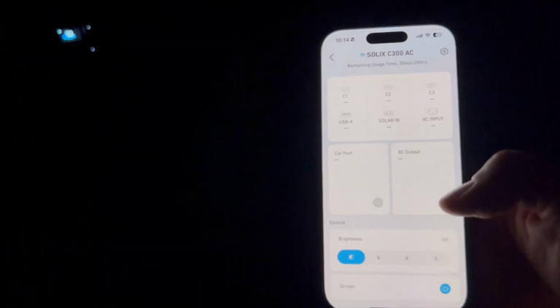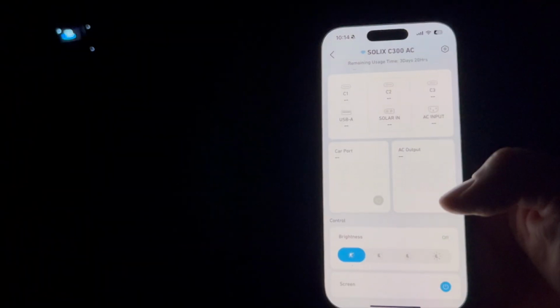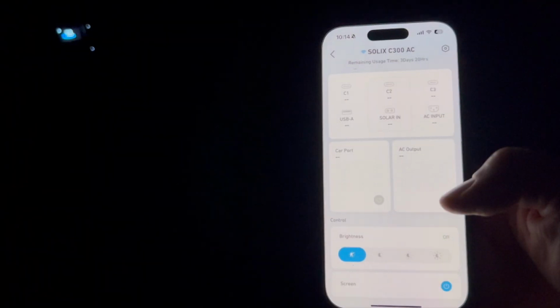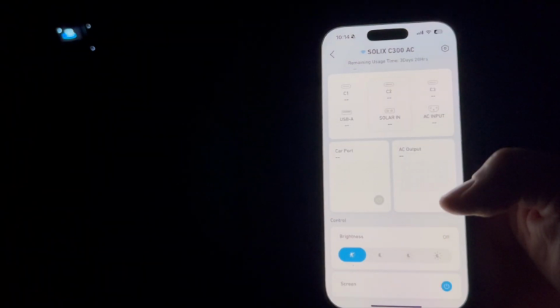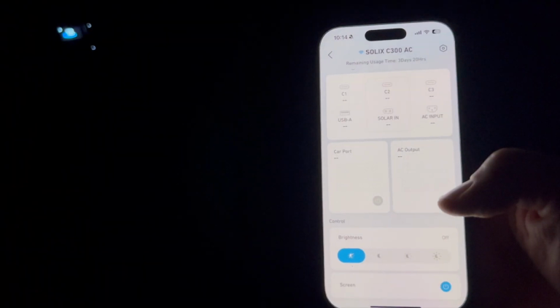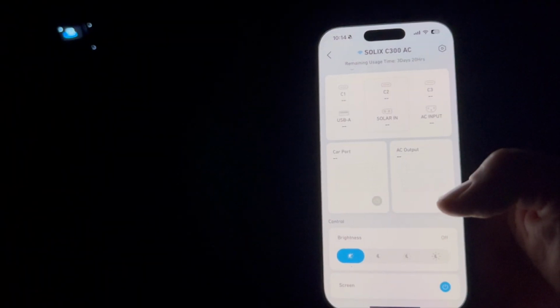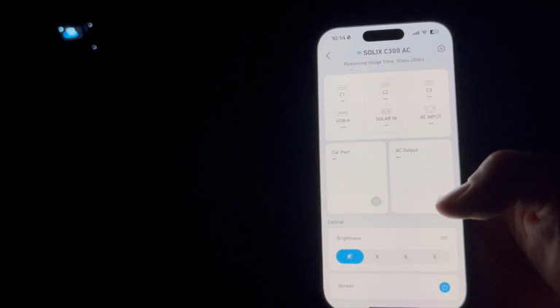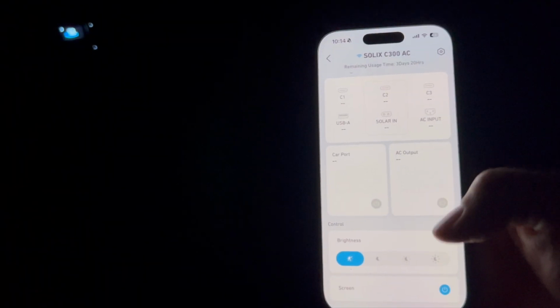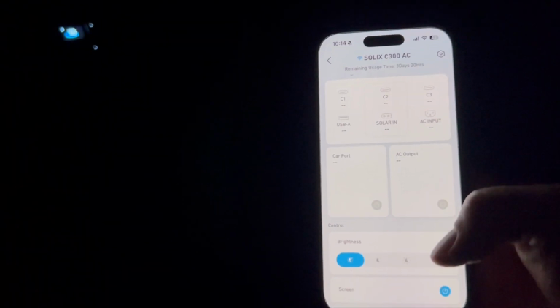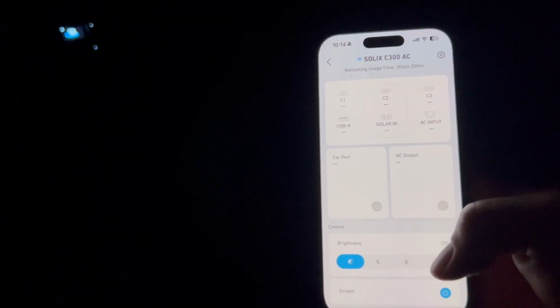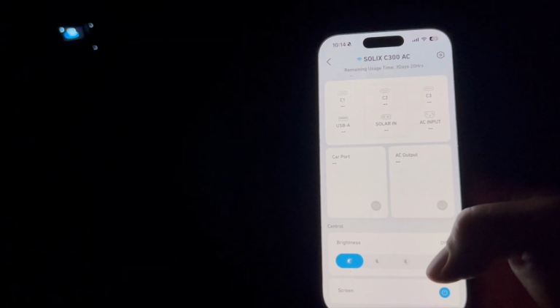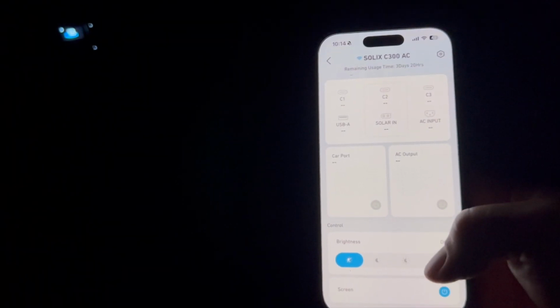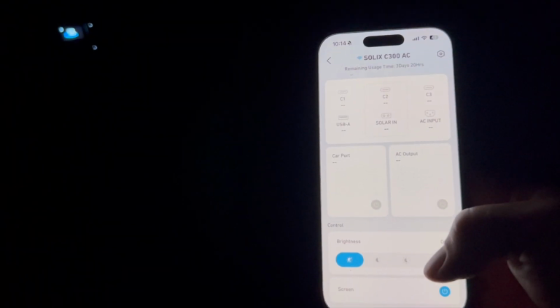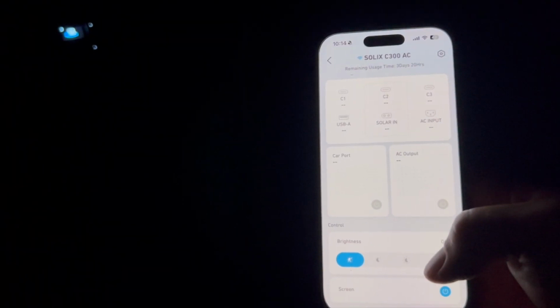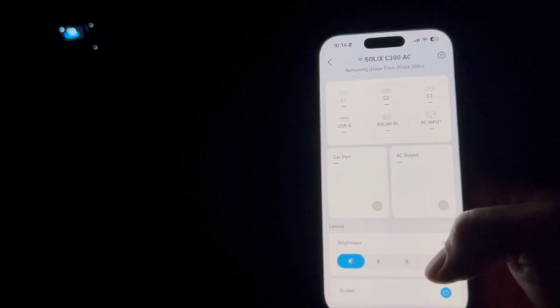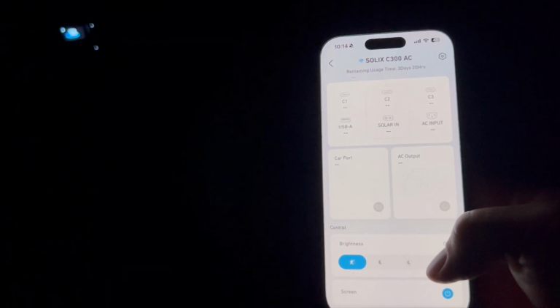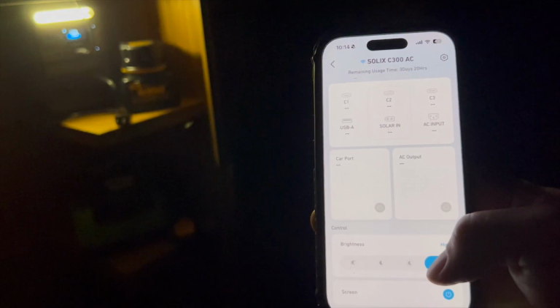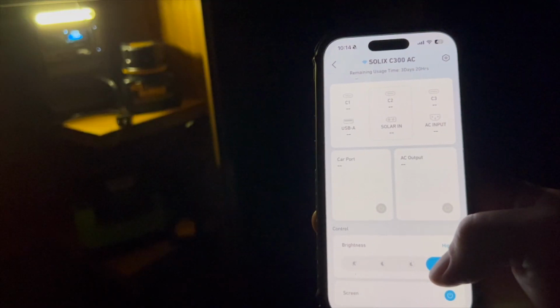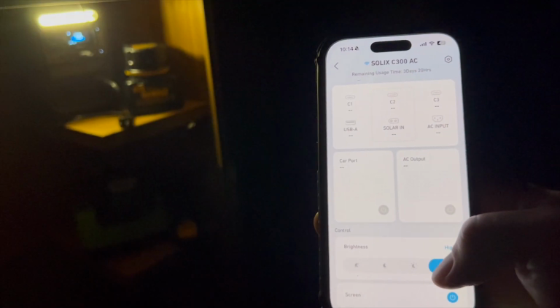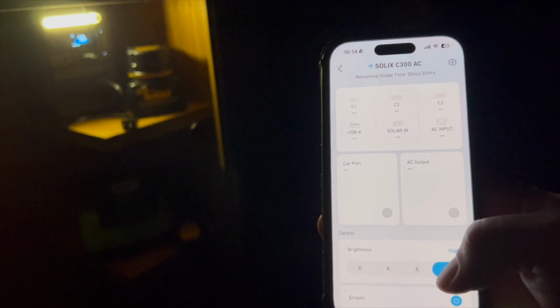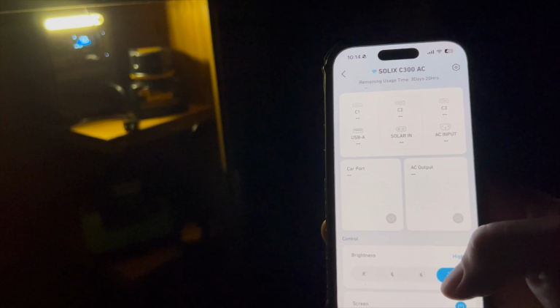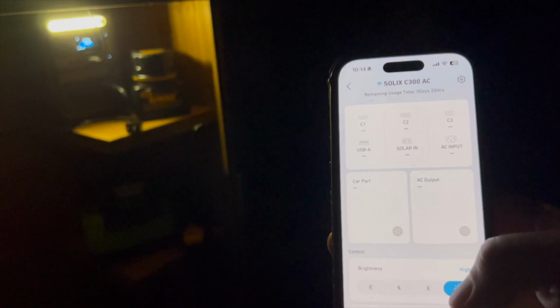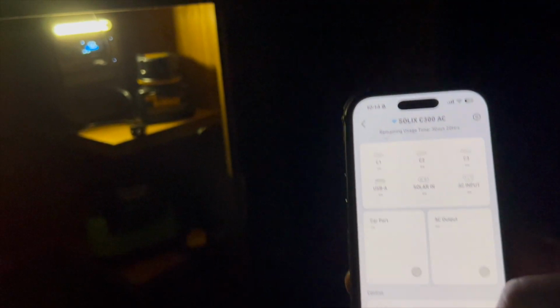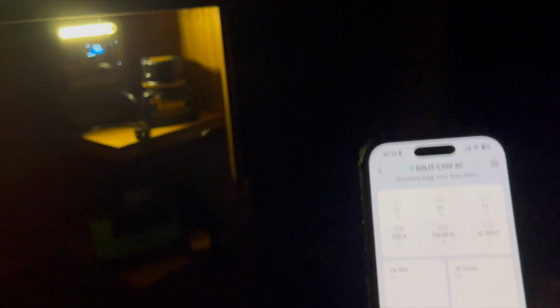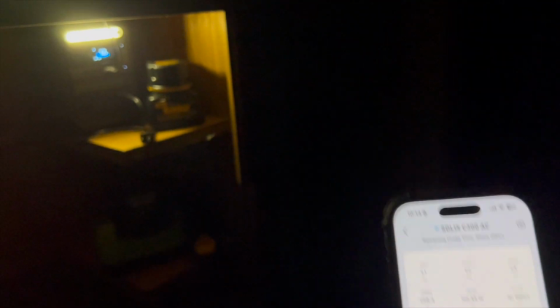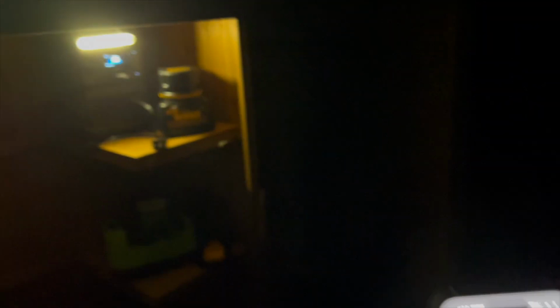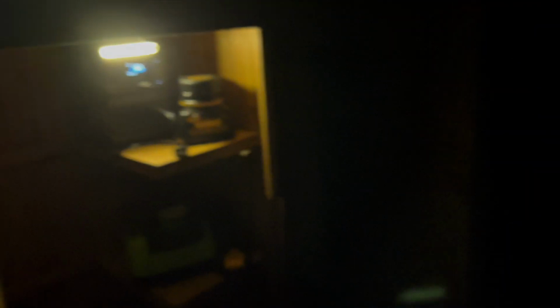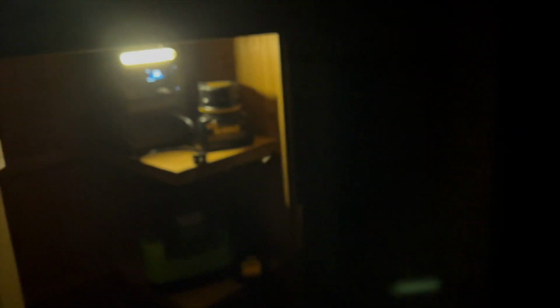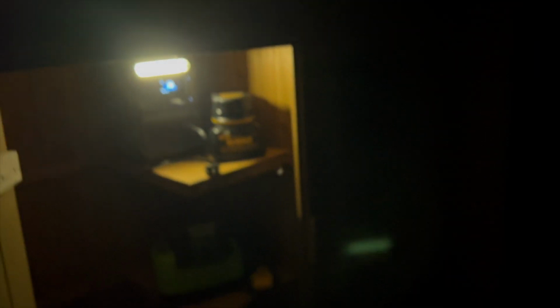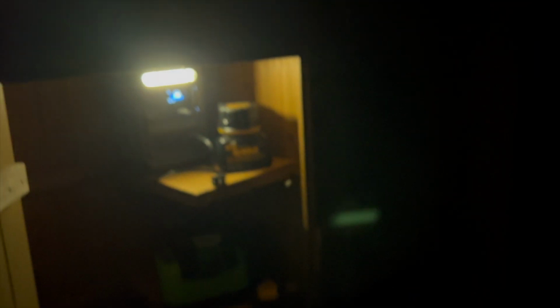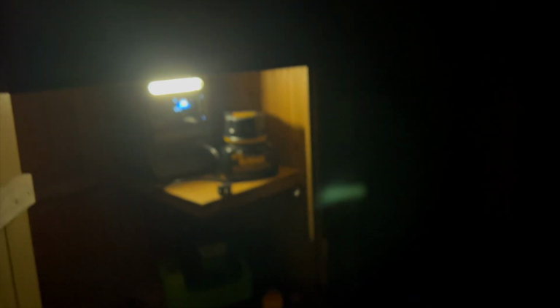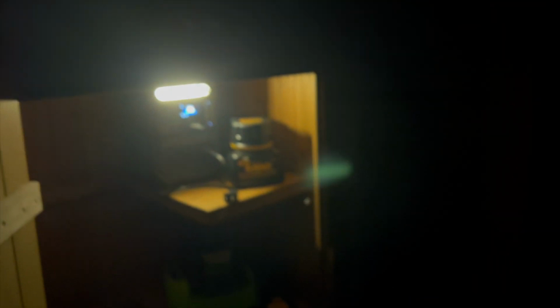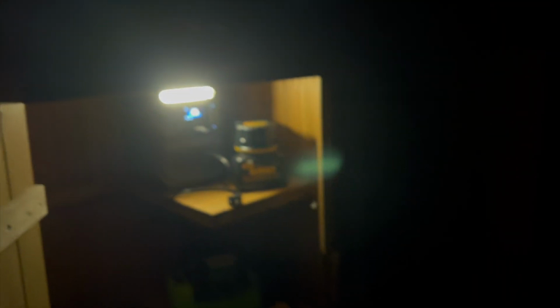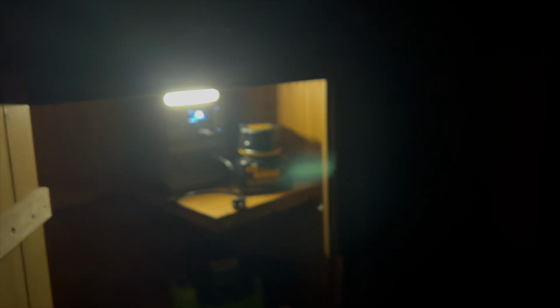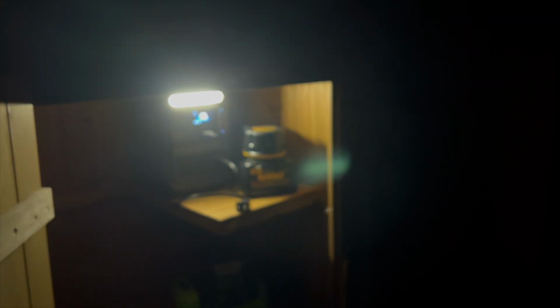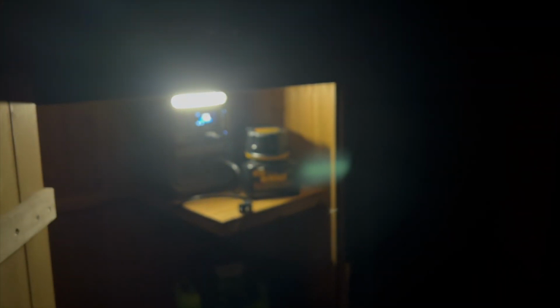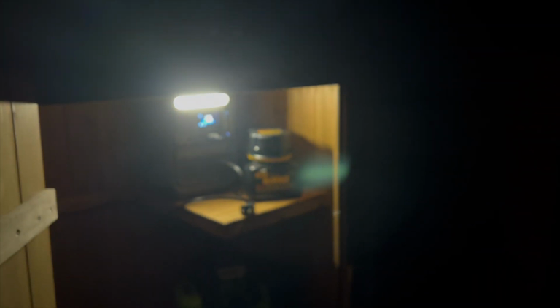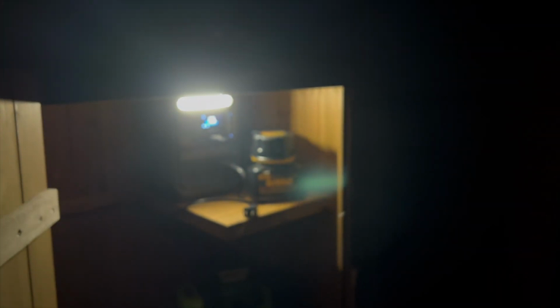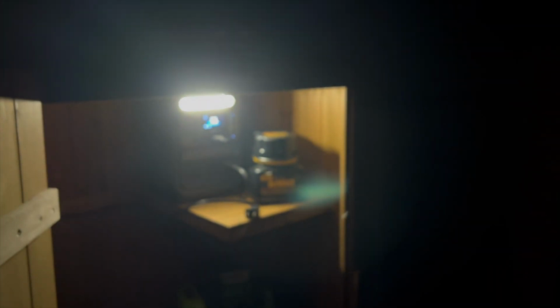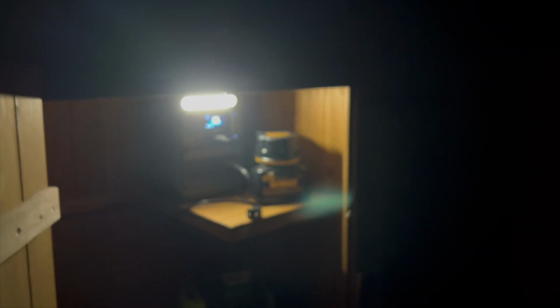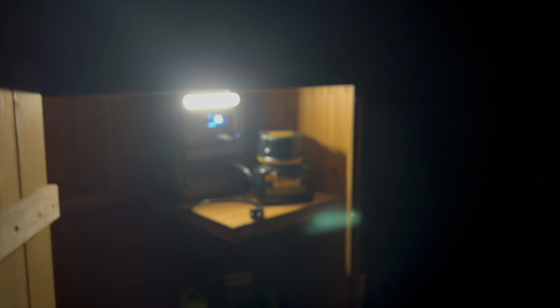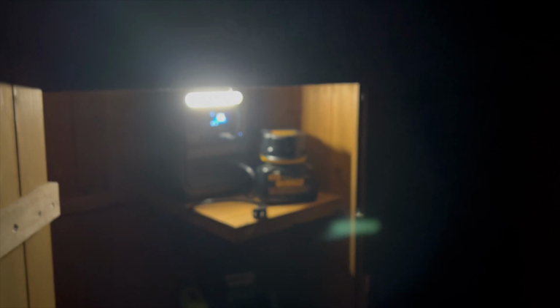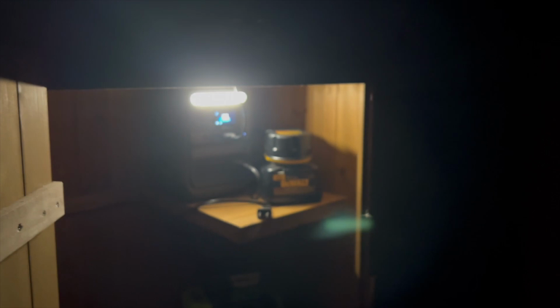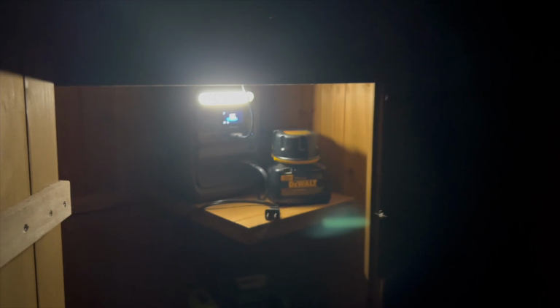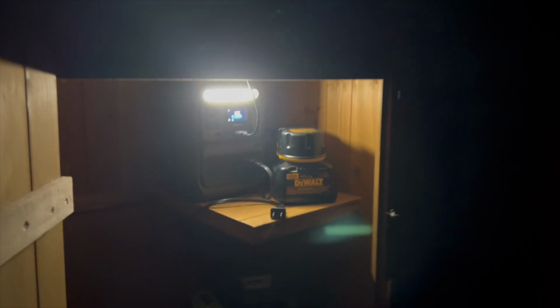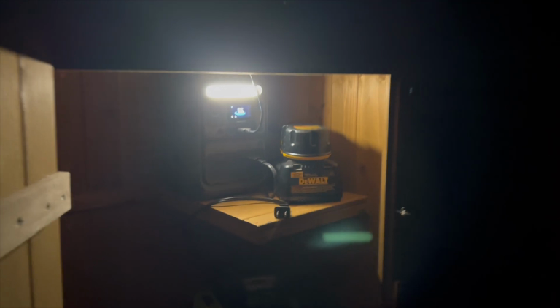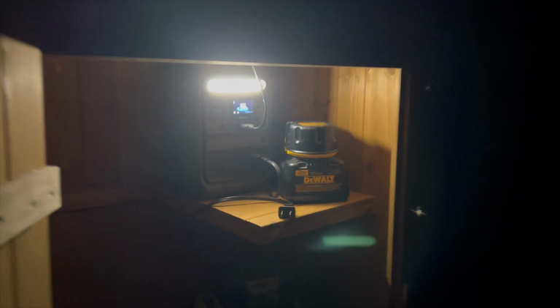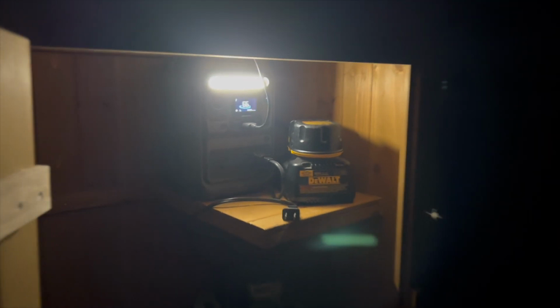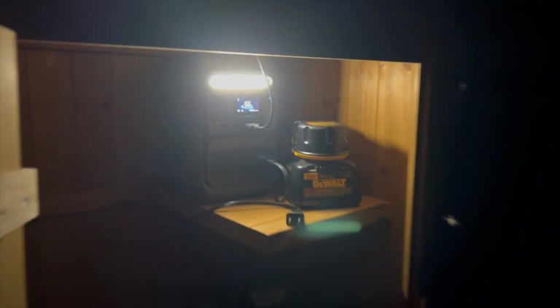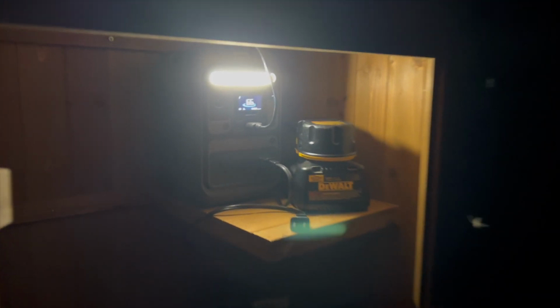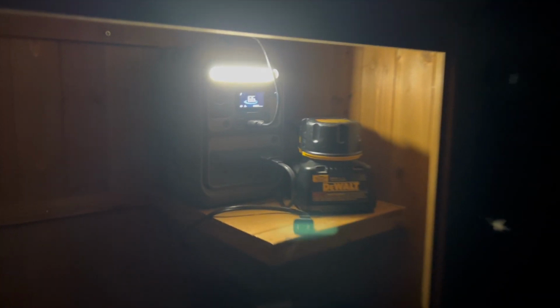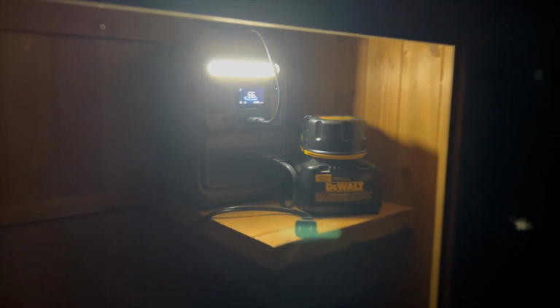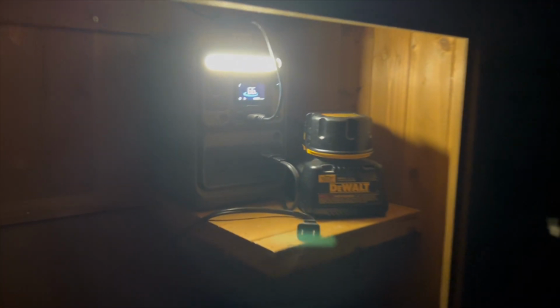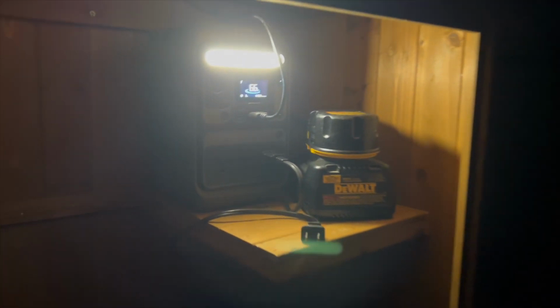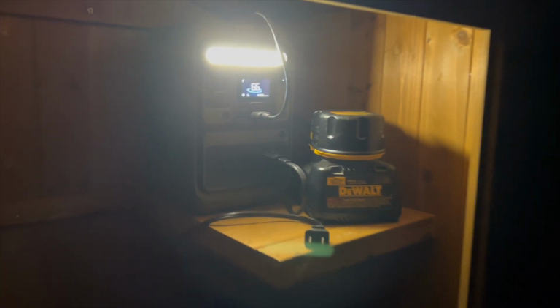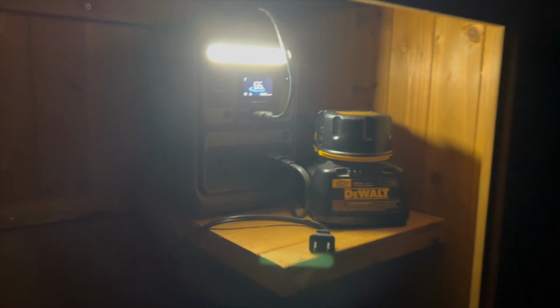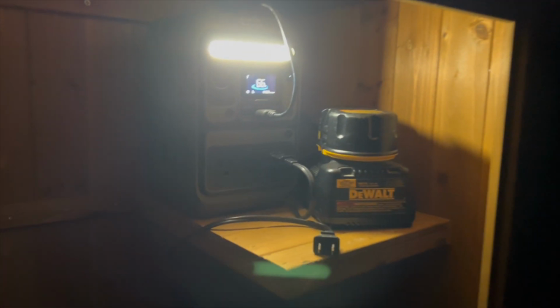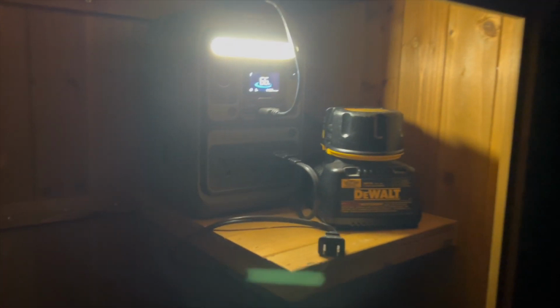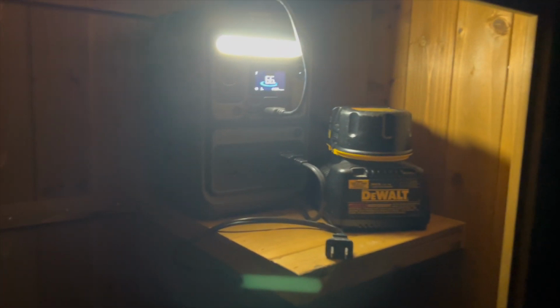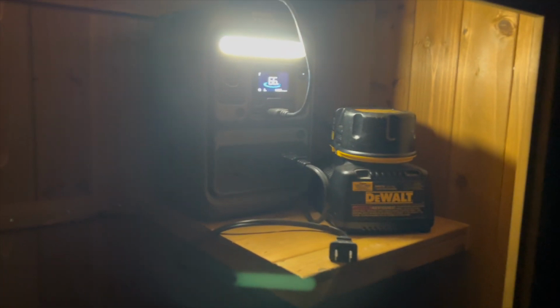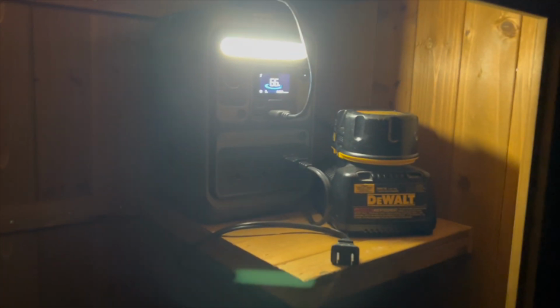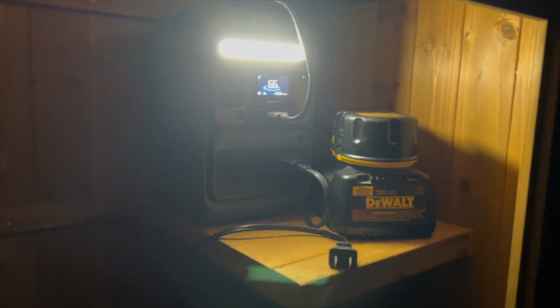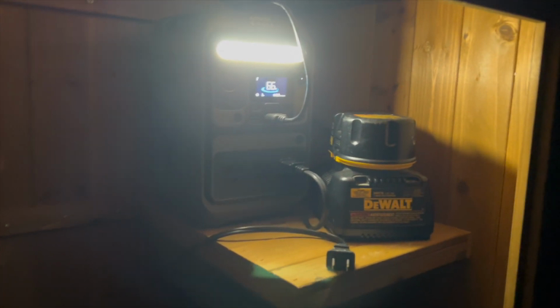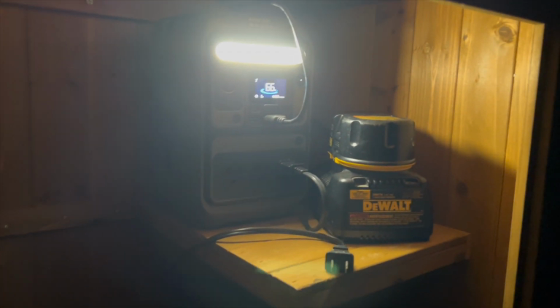The light at the top of the unit also comes in handy. I went outside to look at the shed while it was dark, and I could remotely turn on the light and see inside the shed.